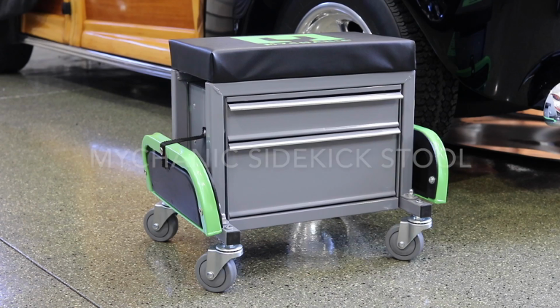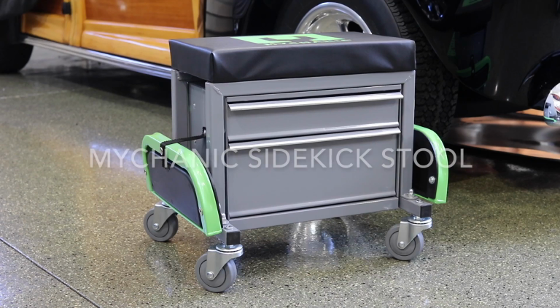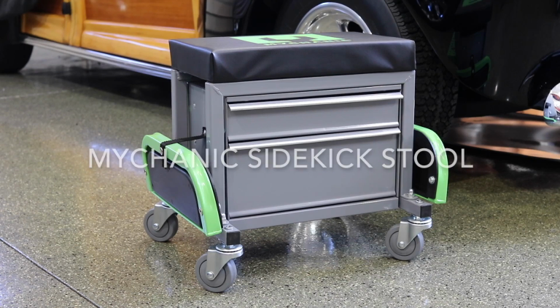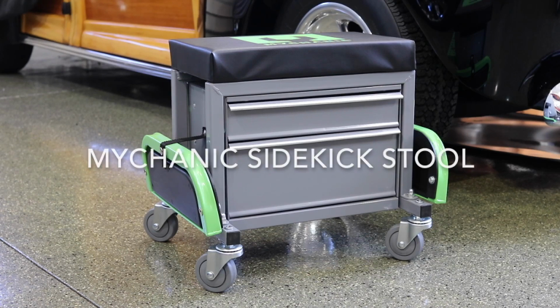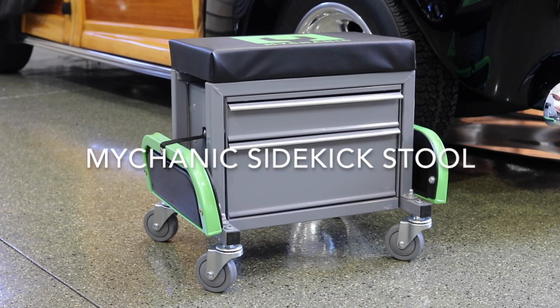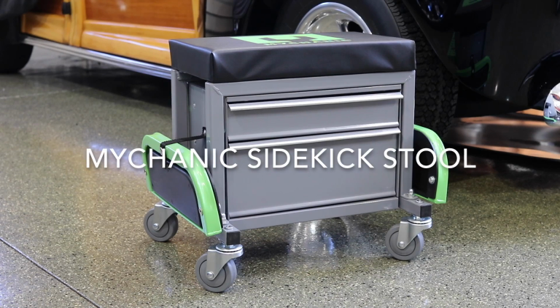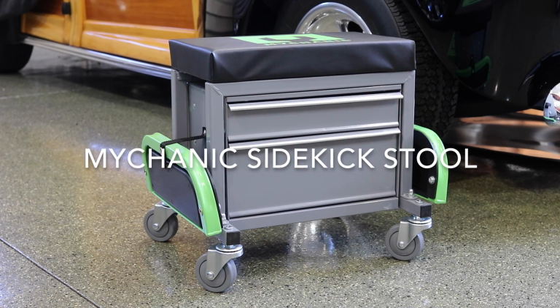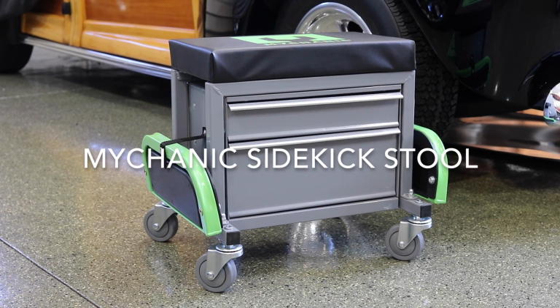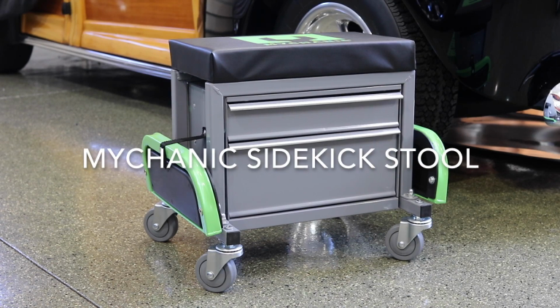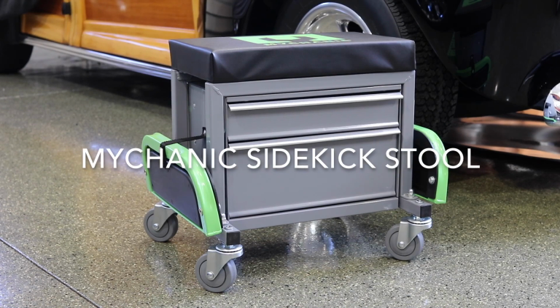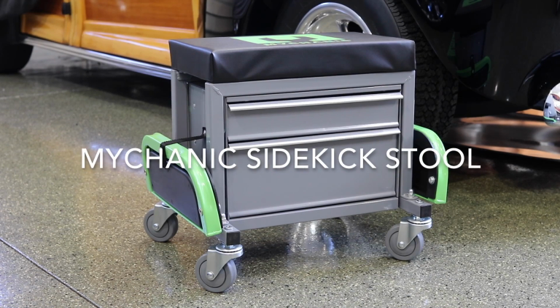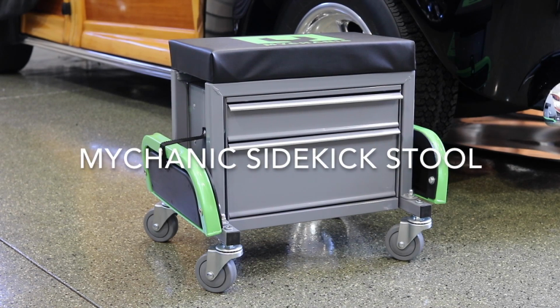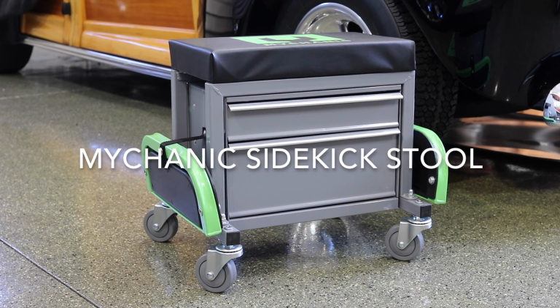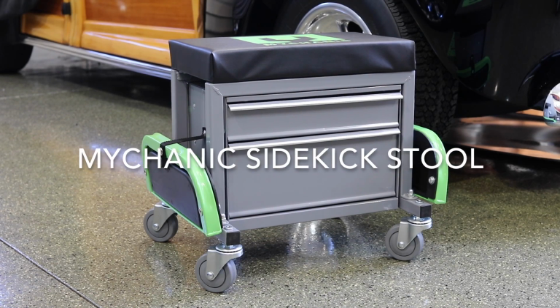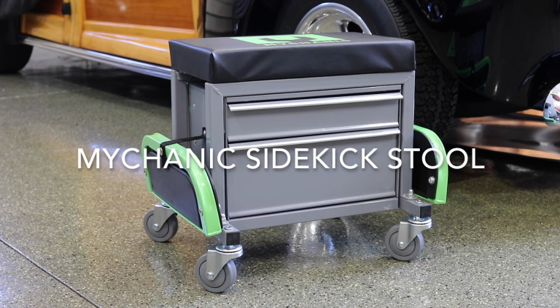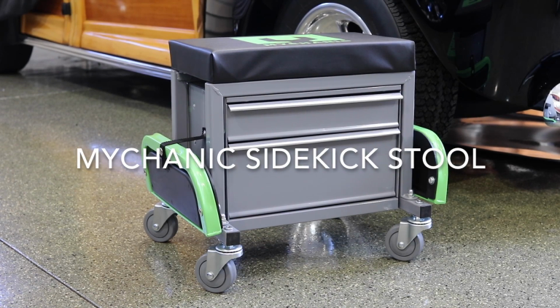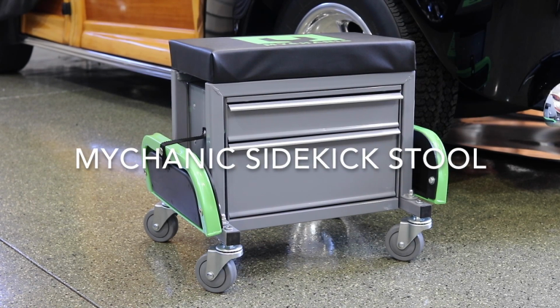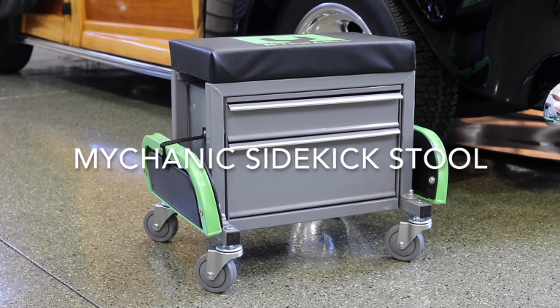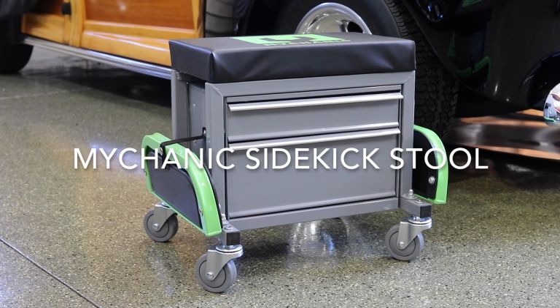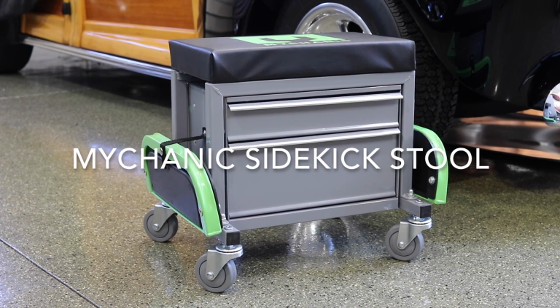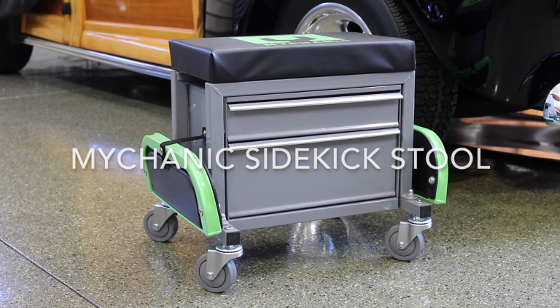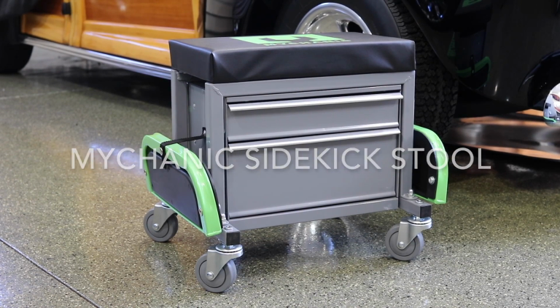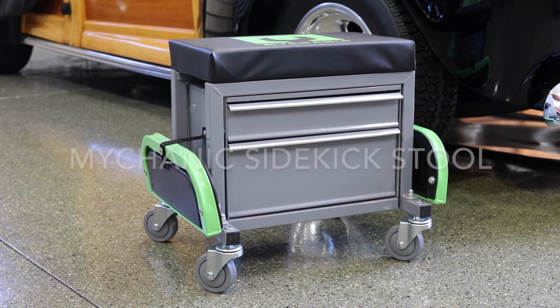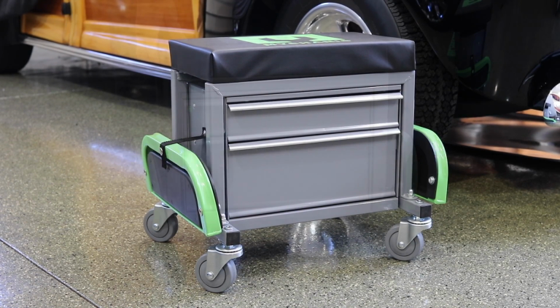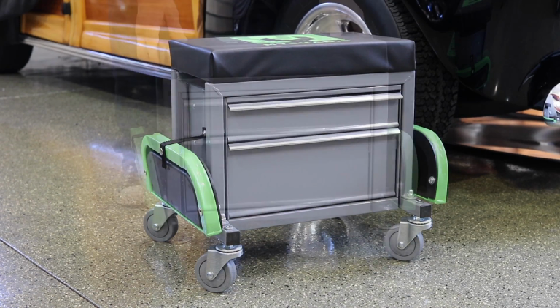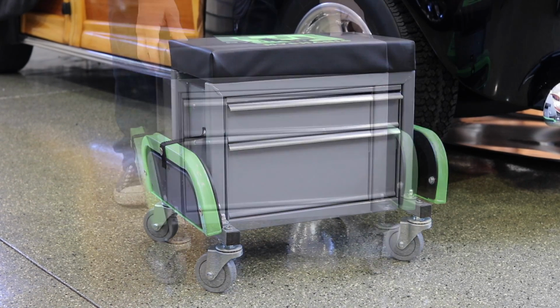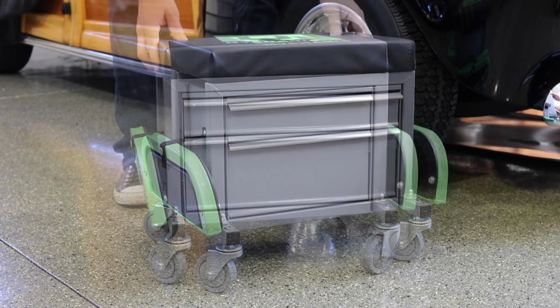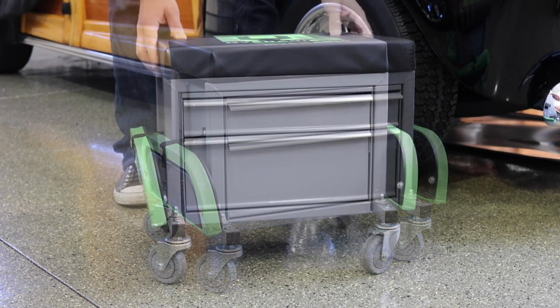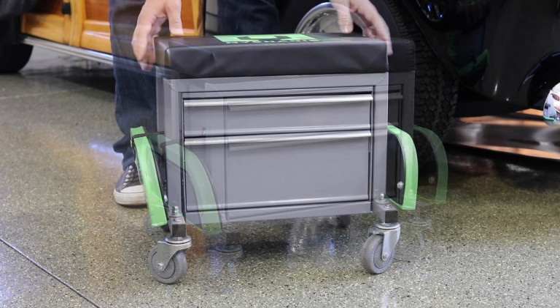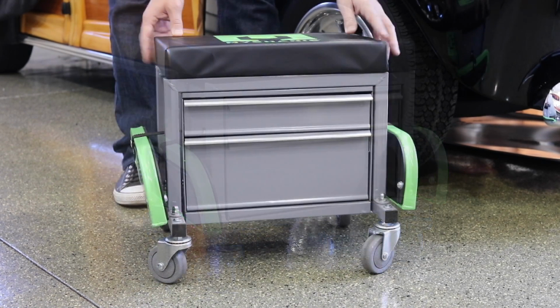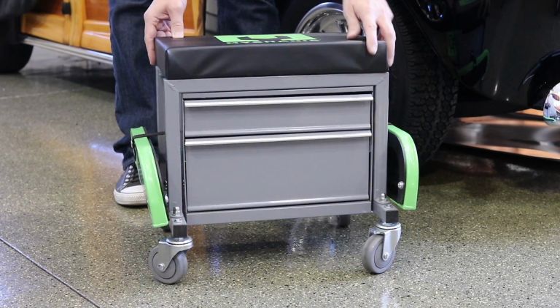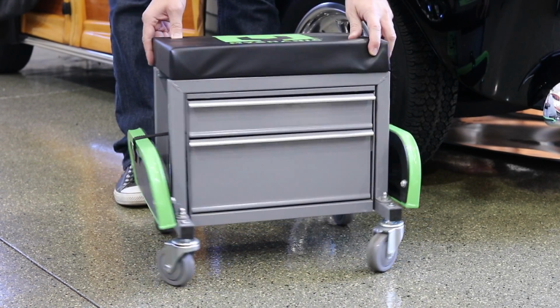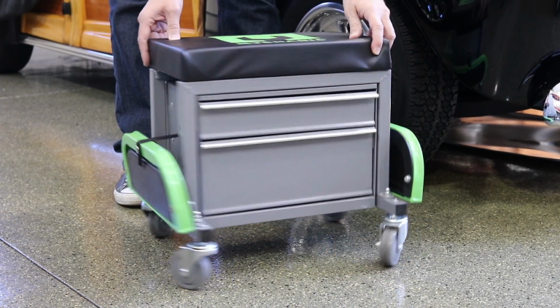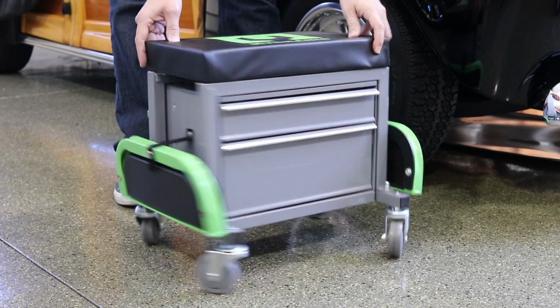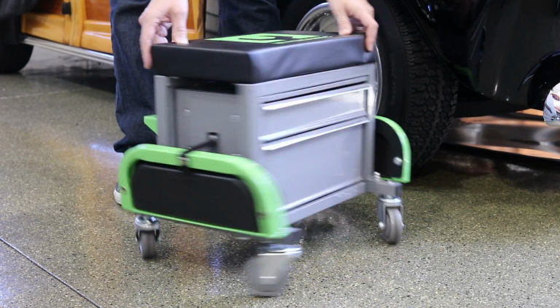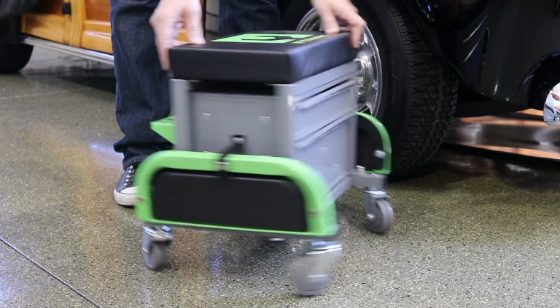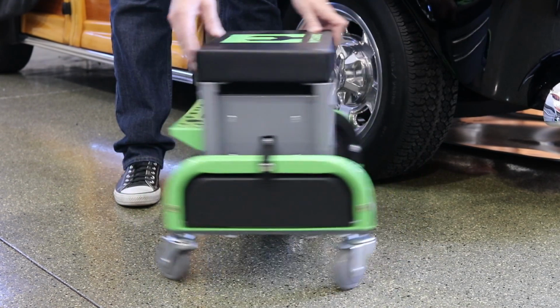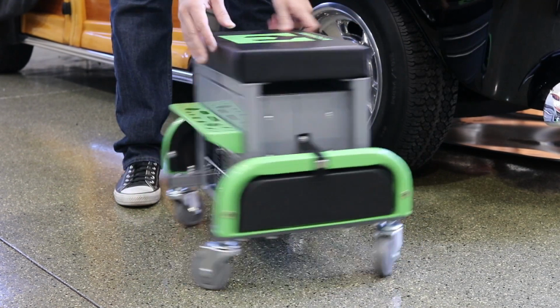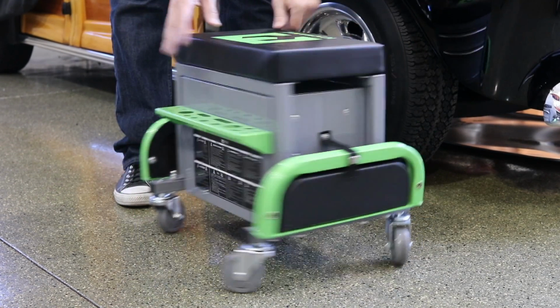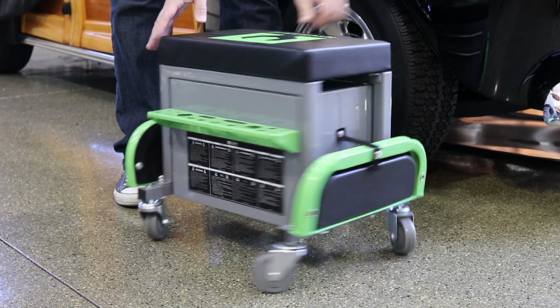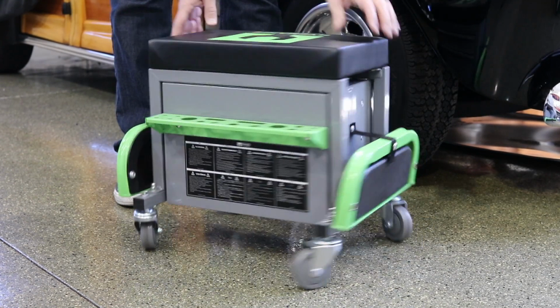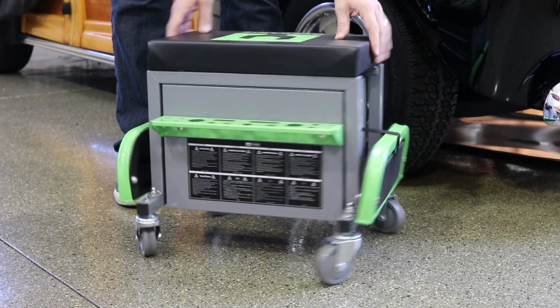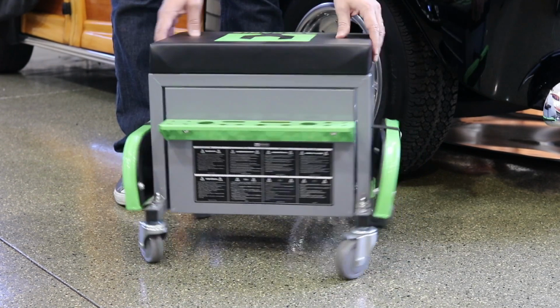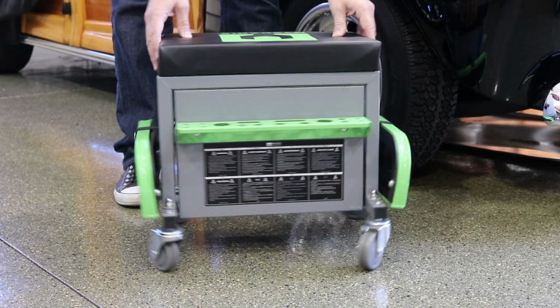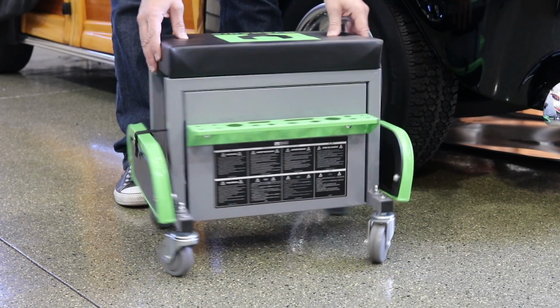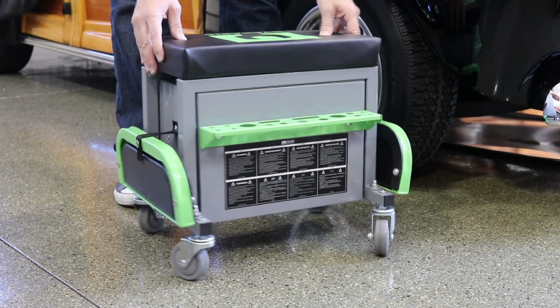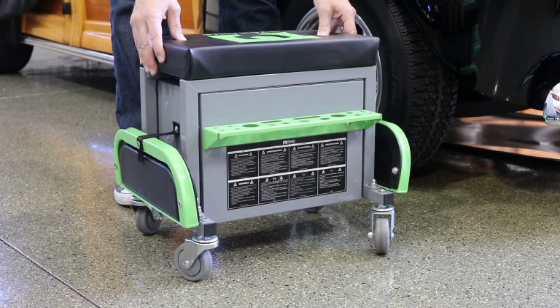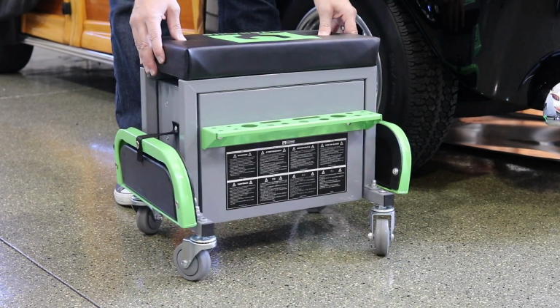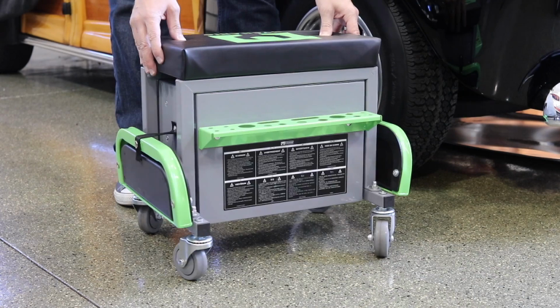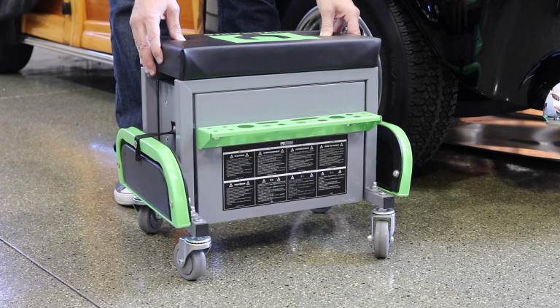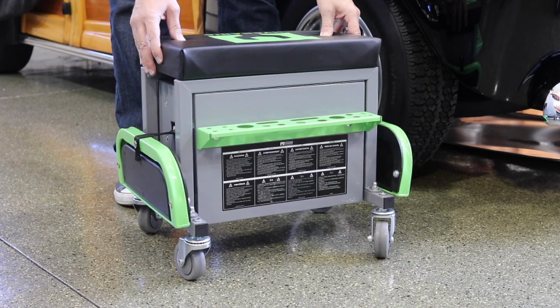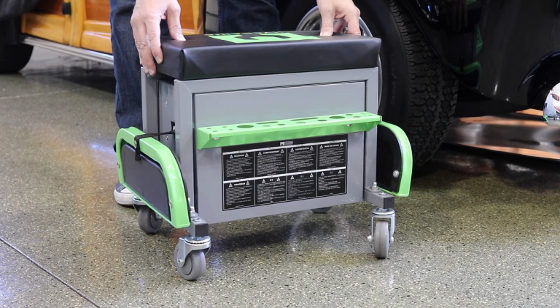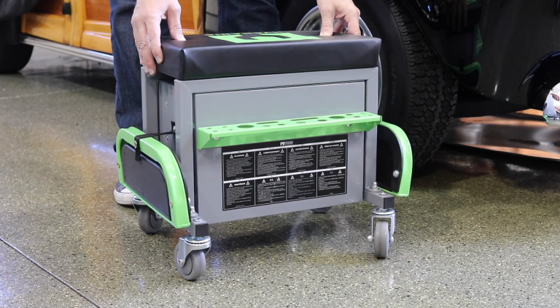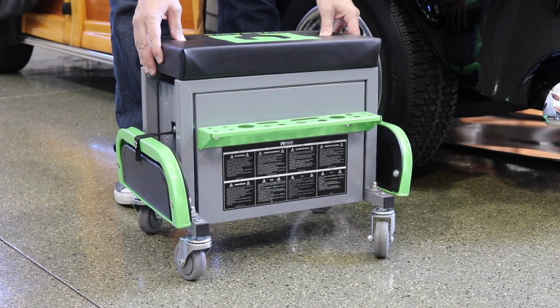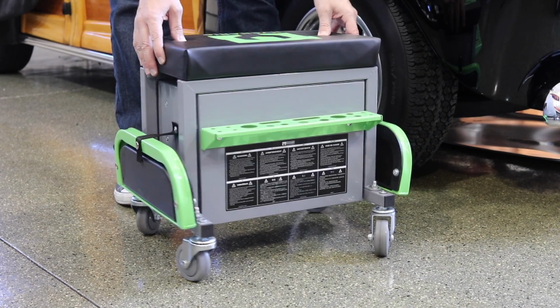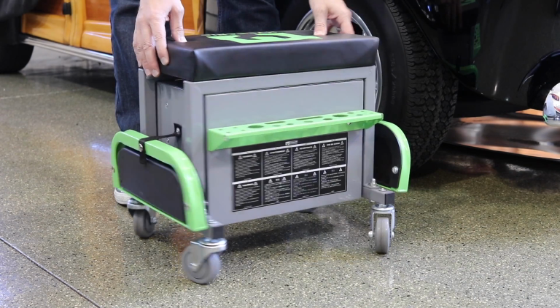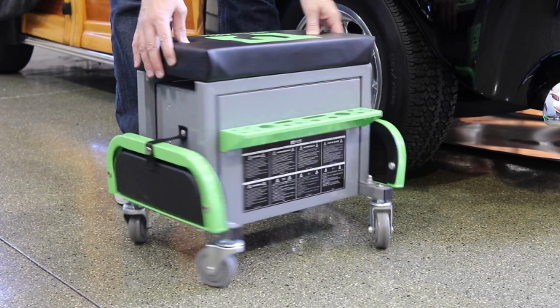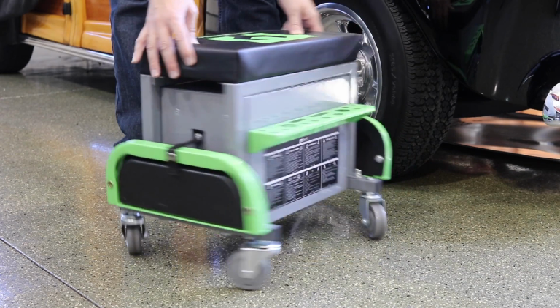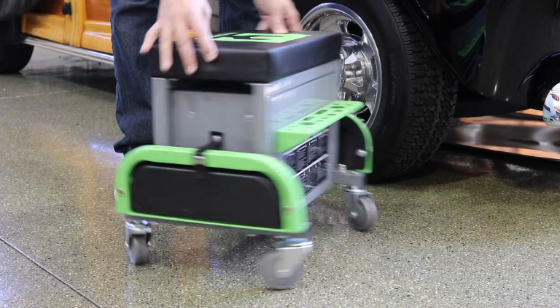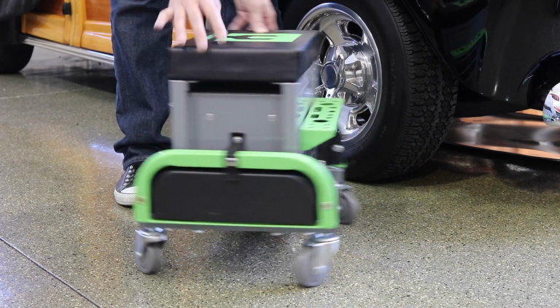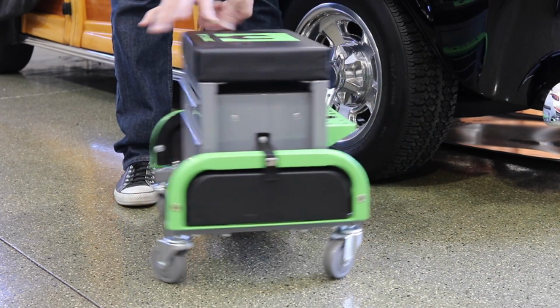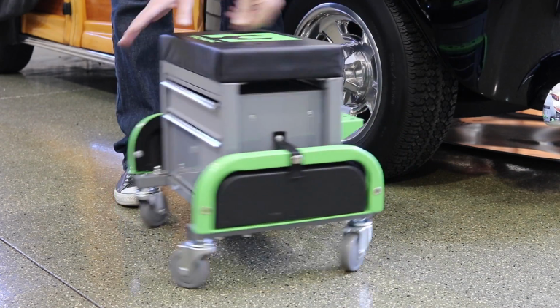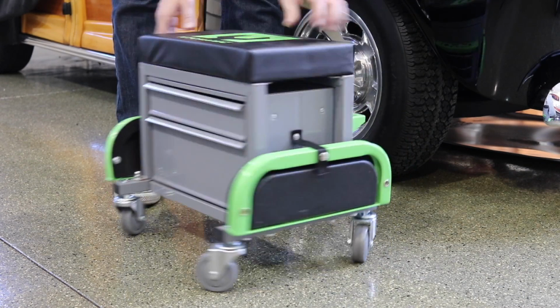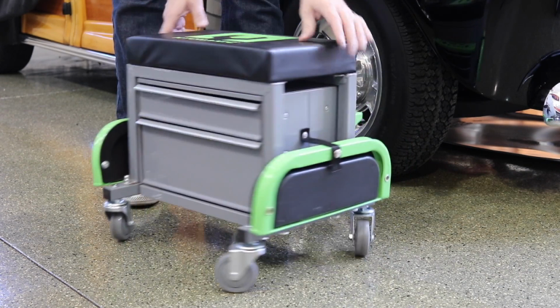Easily cruise around the garage with a Mycanic Sidekick stool. The stool rolls smoothly on large 3-inch casters to quickly maneuver around the garage.